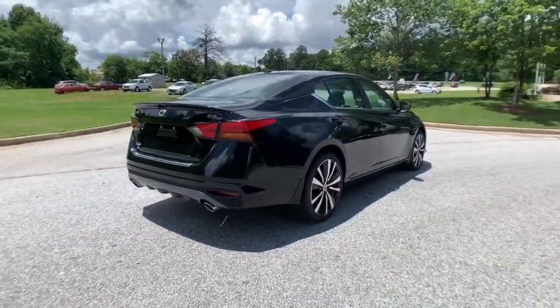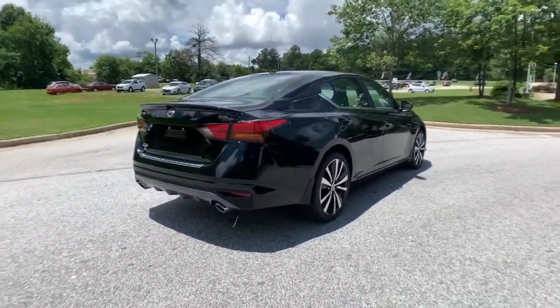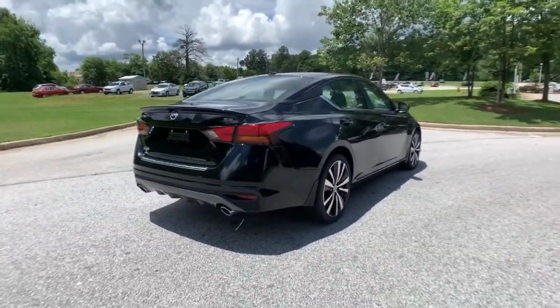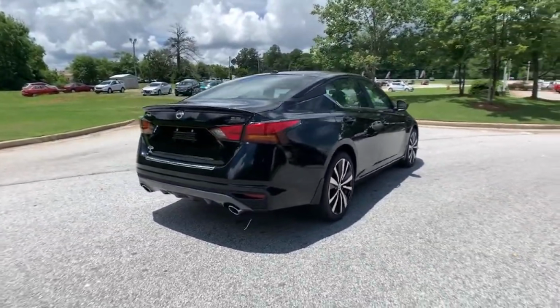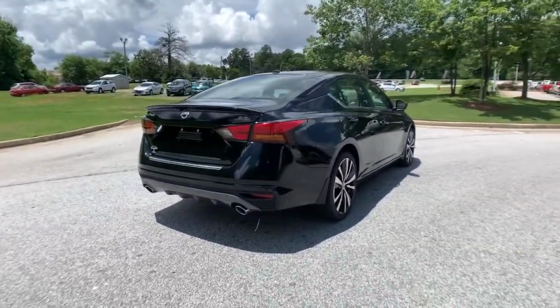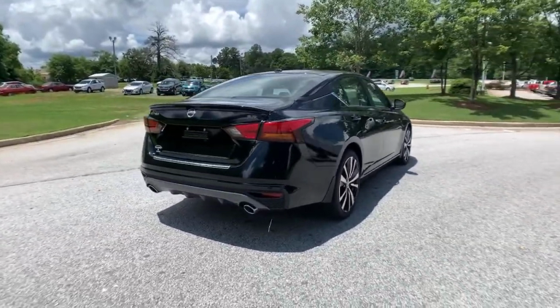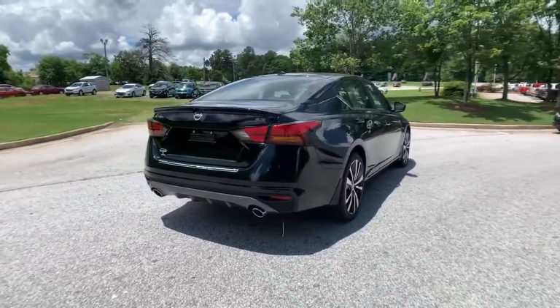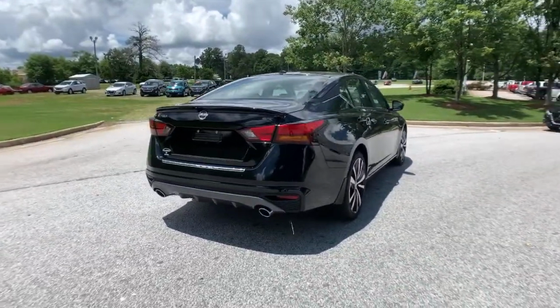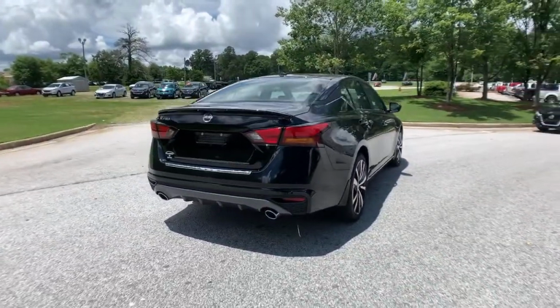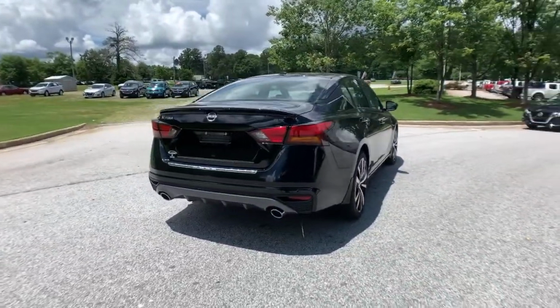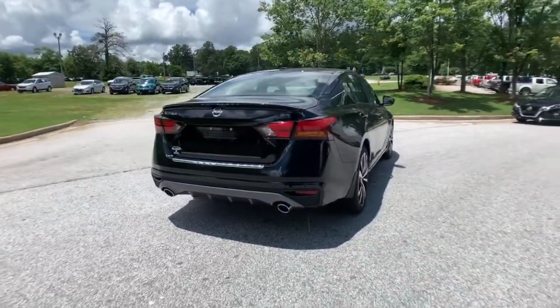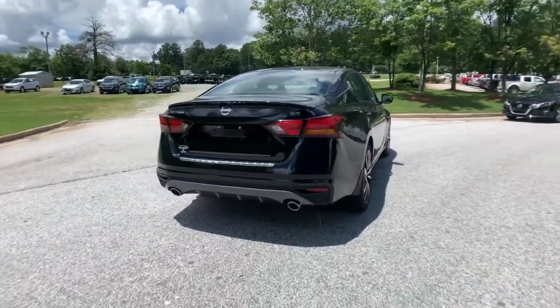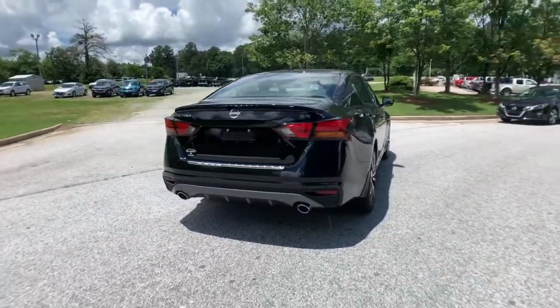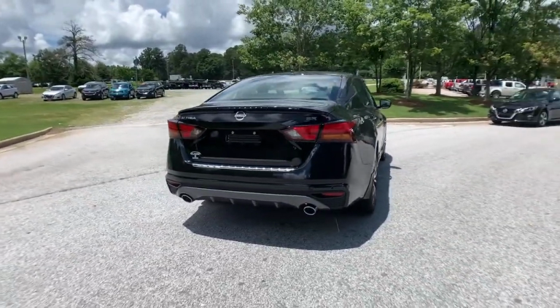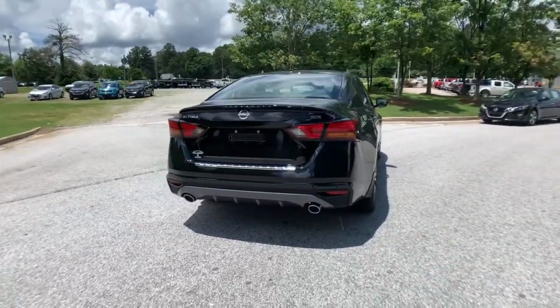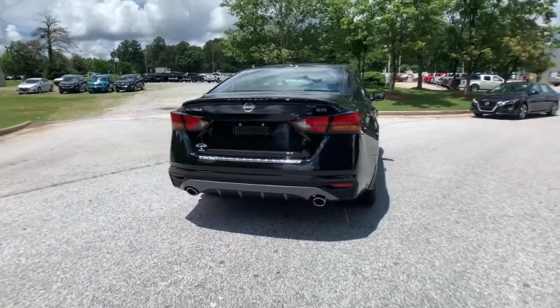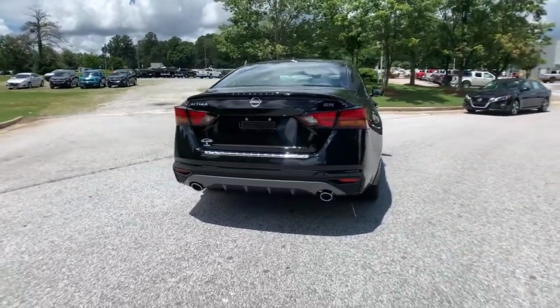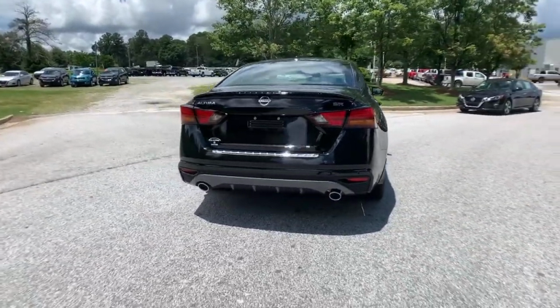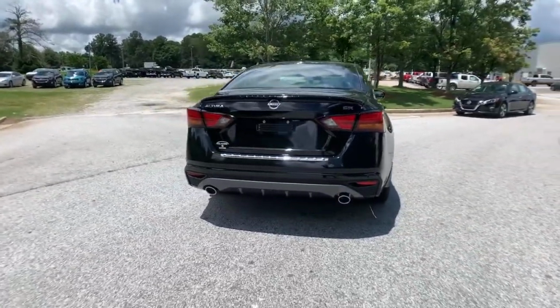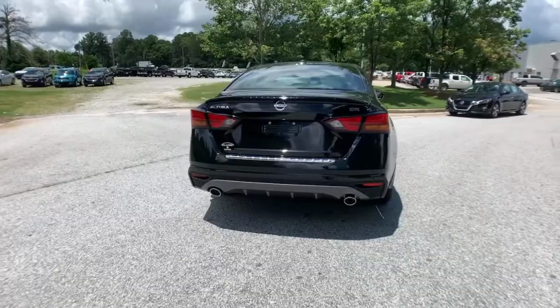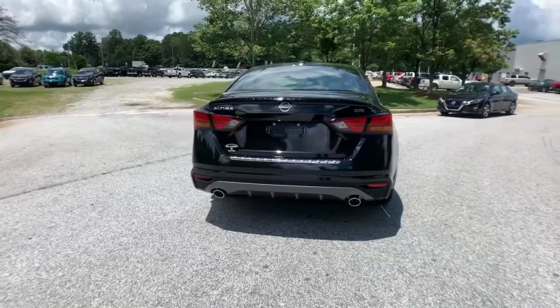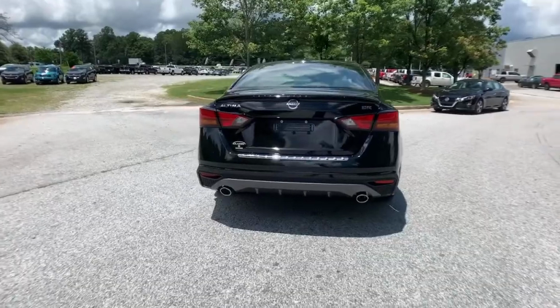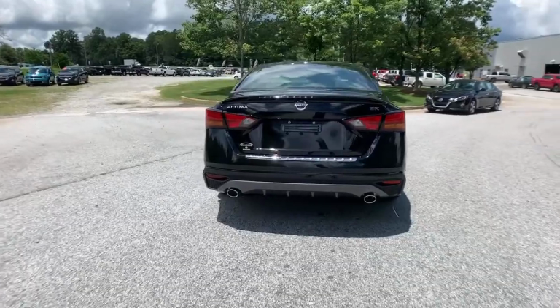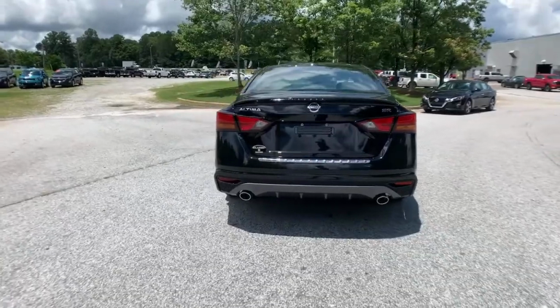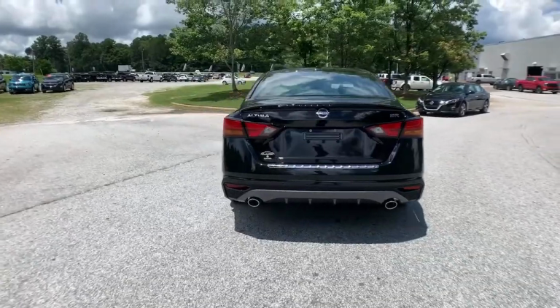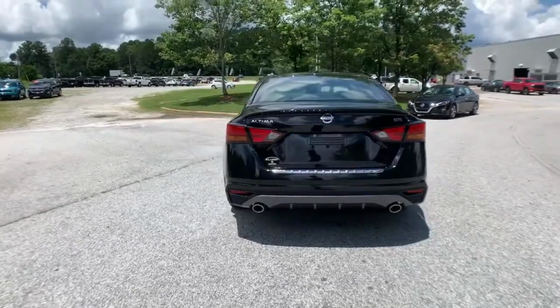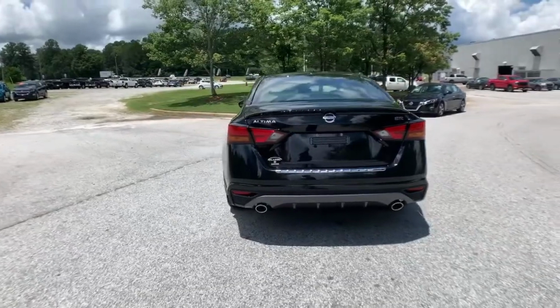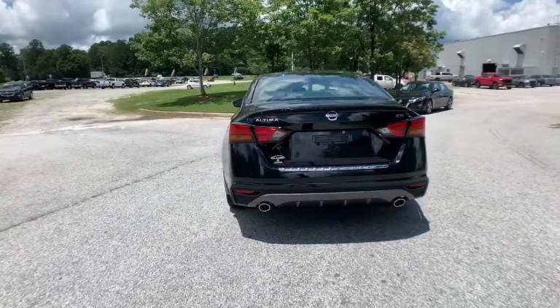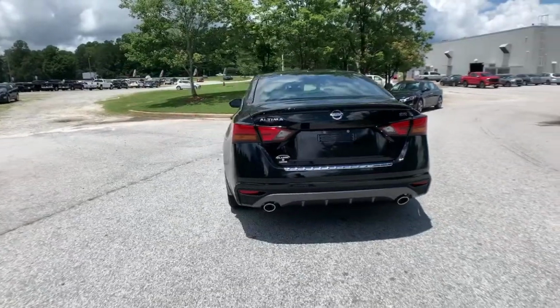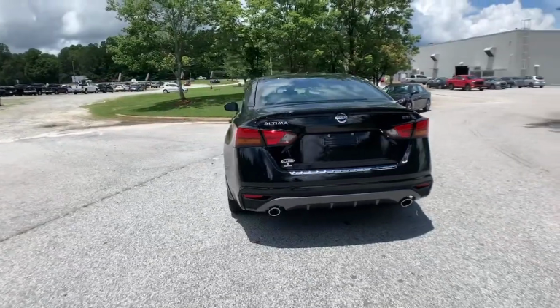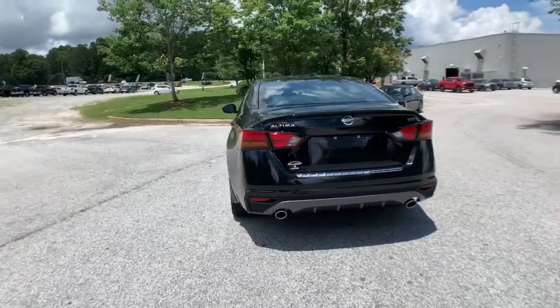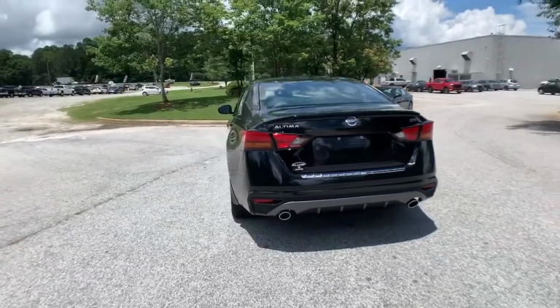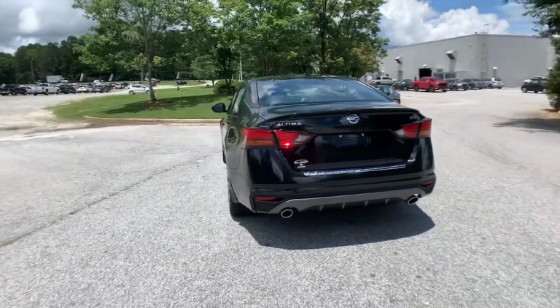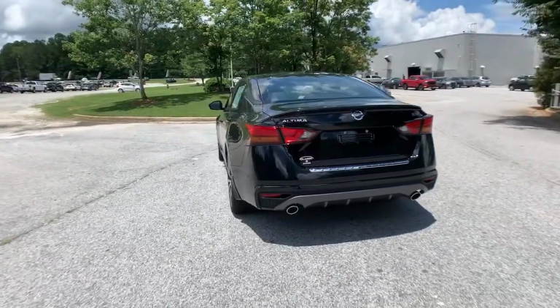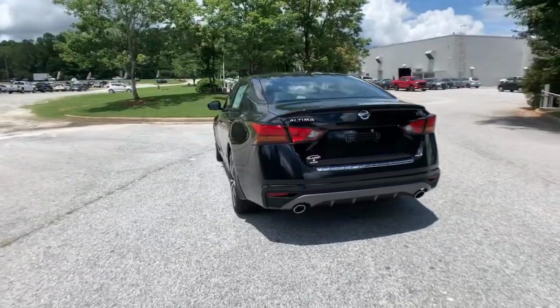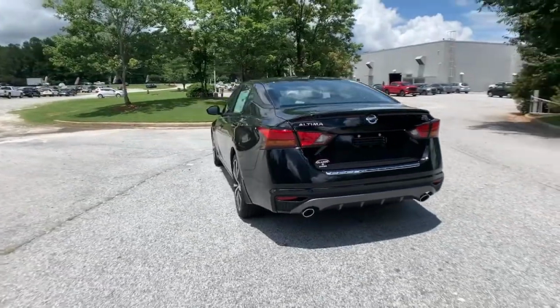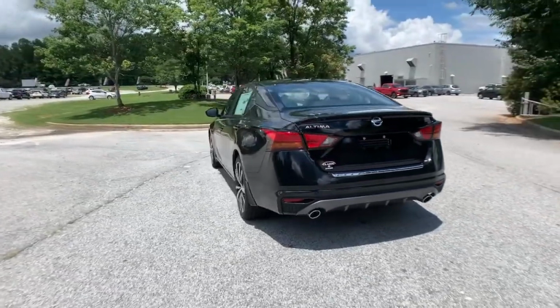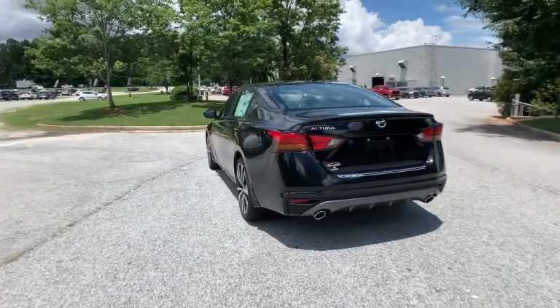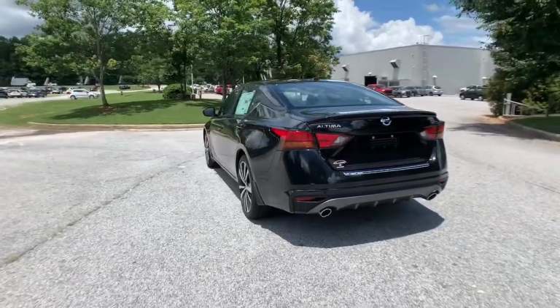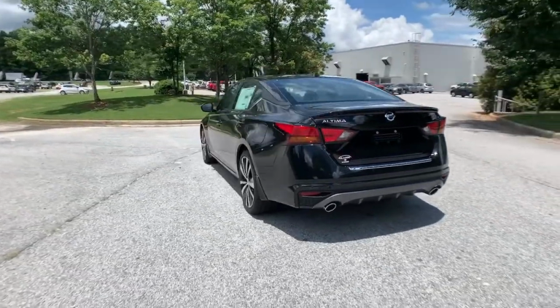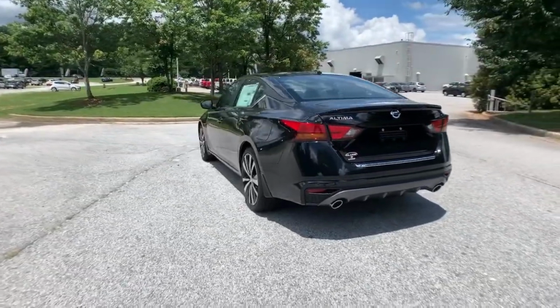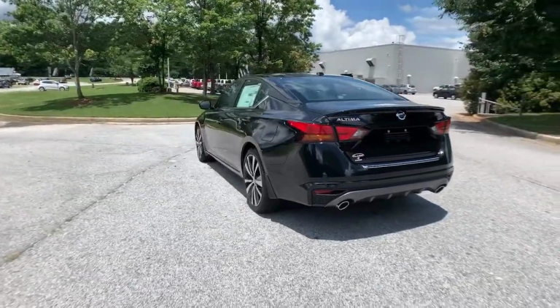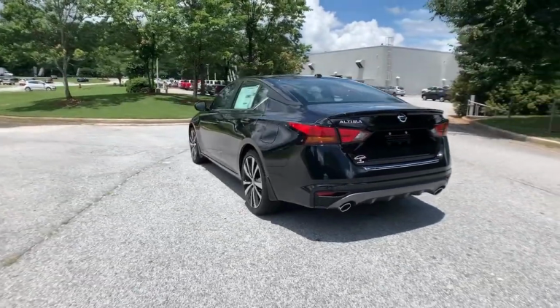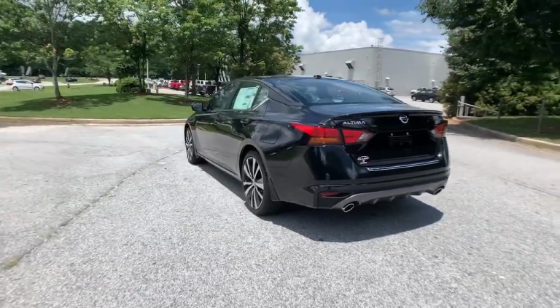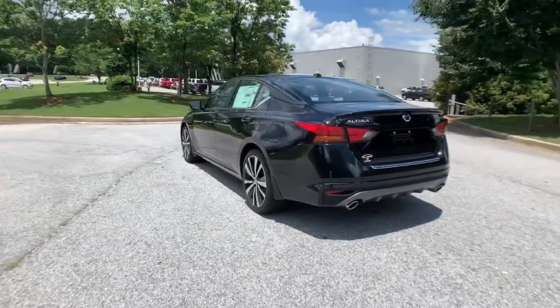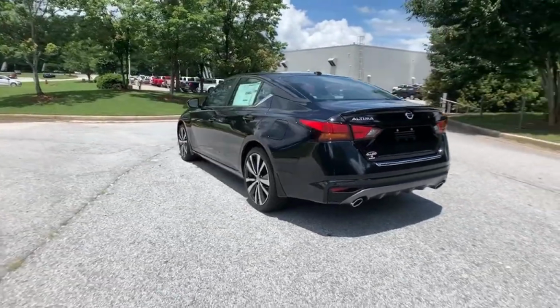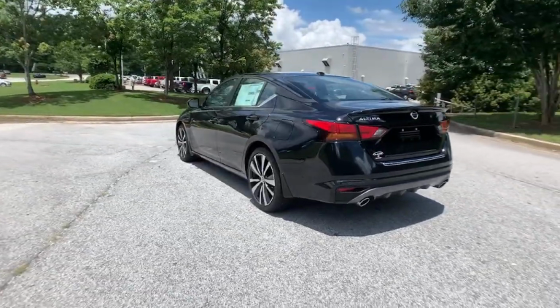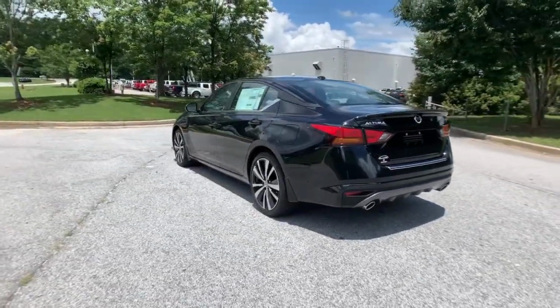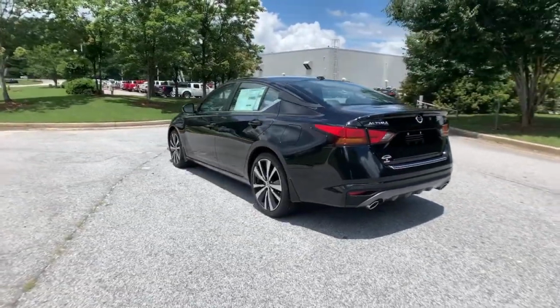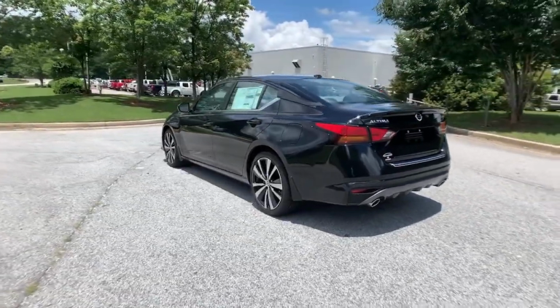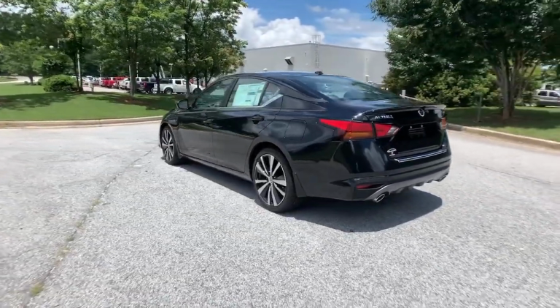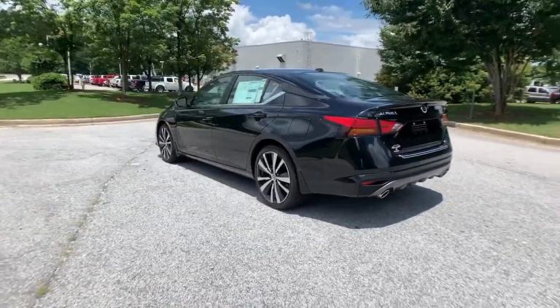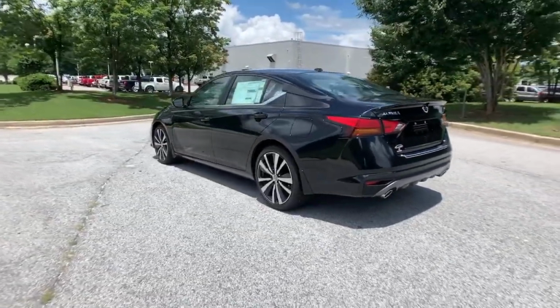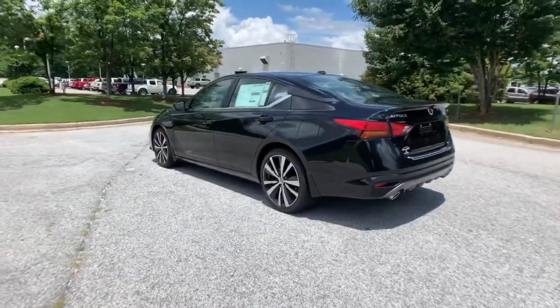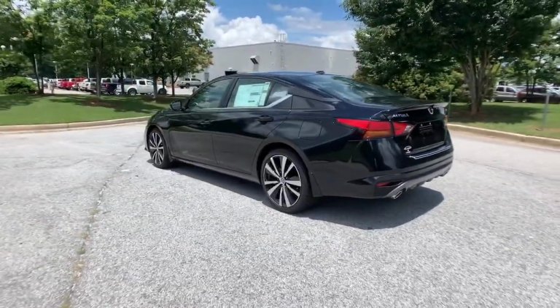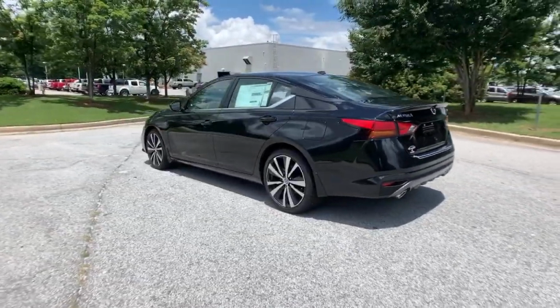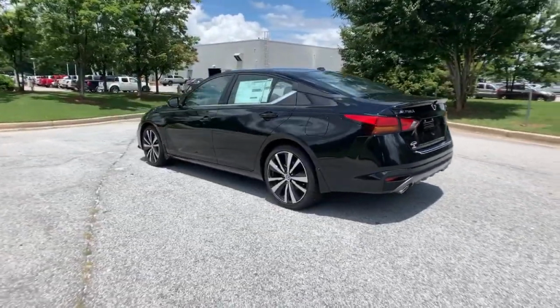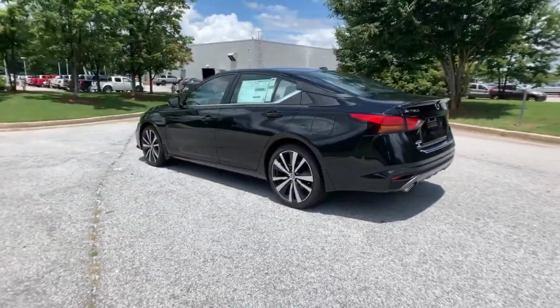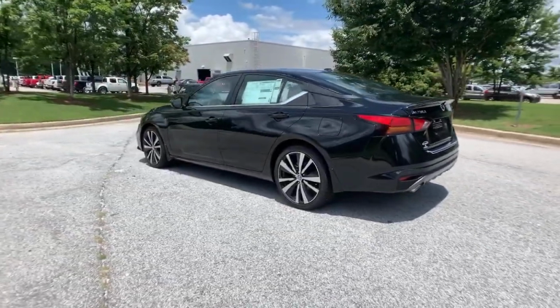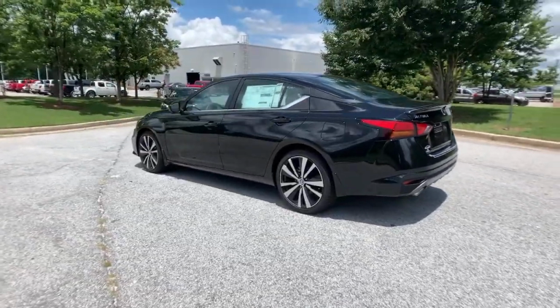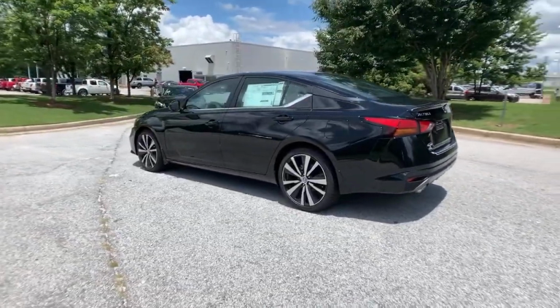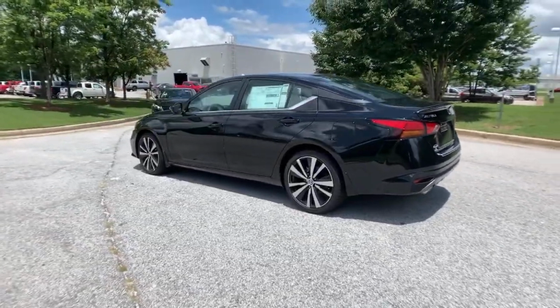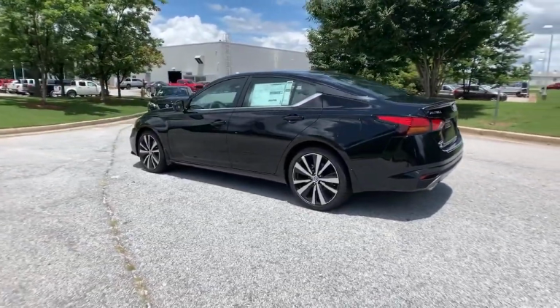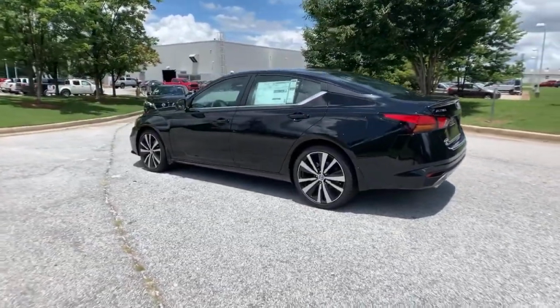Its spacious, well-equipped cabin, flexible layout, comfortable ride, and sporty performance make road trips a joy.